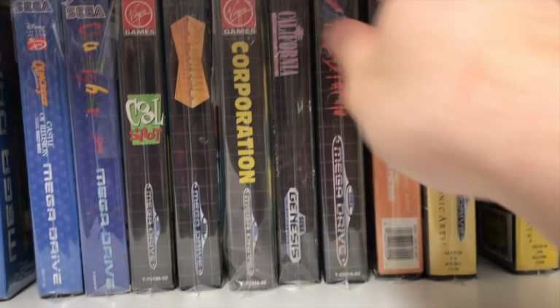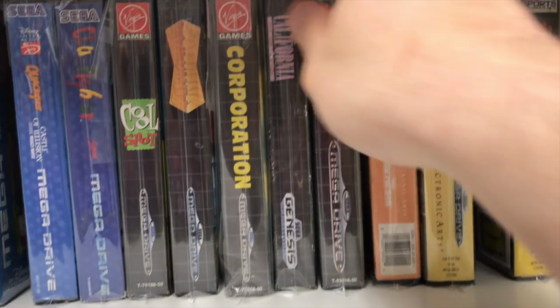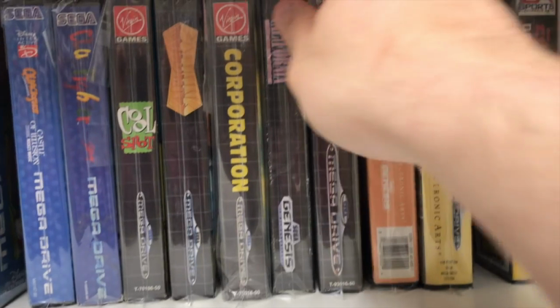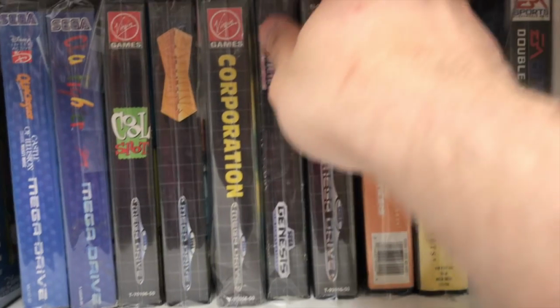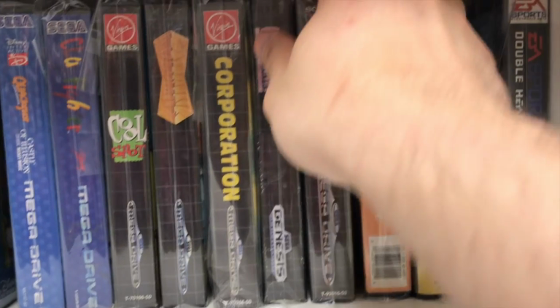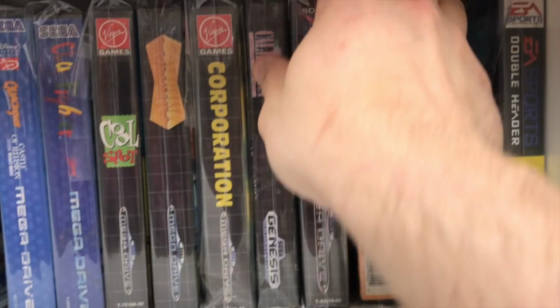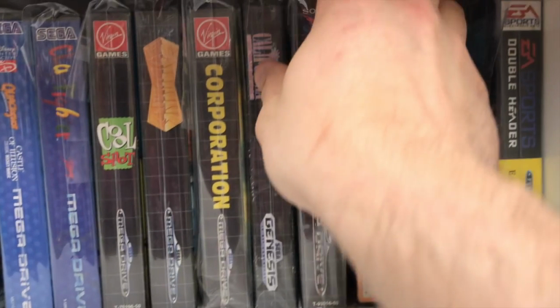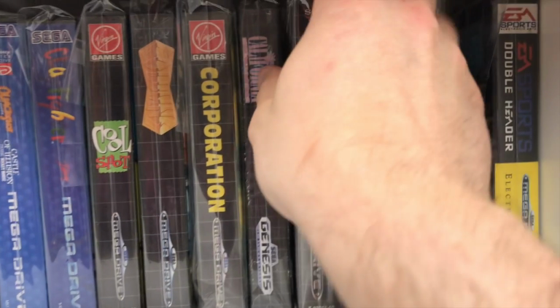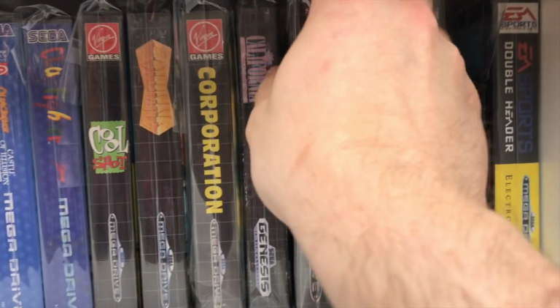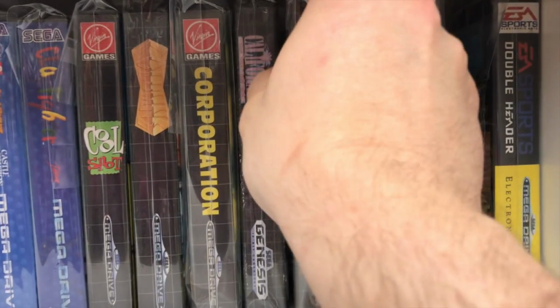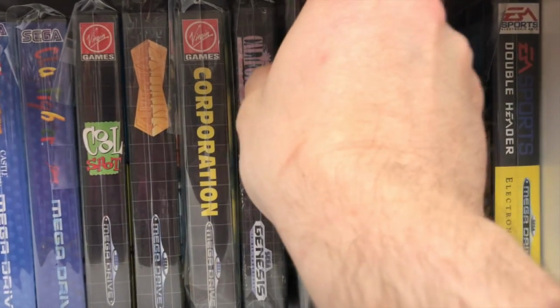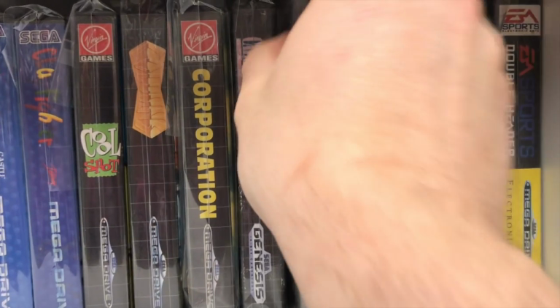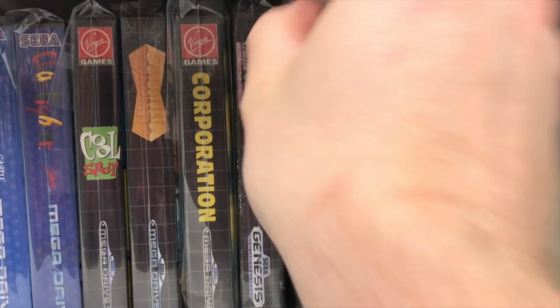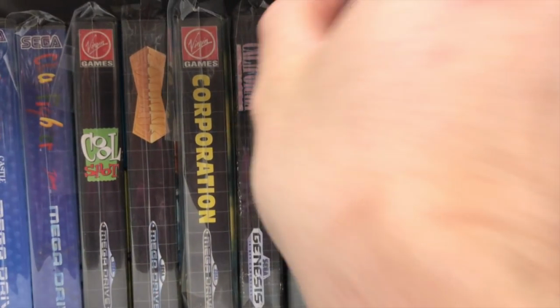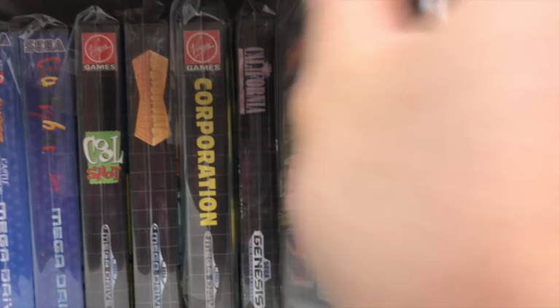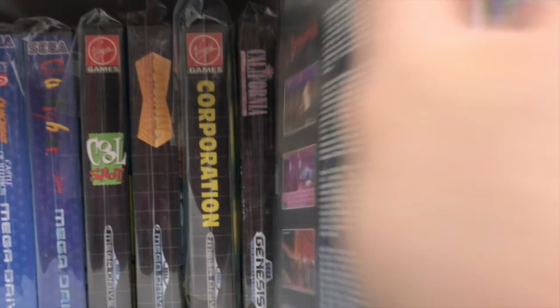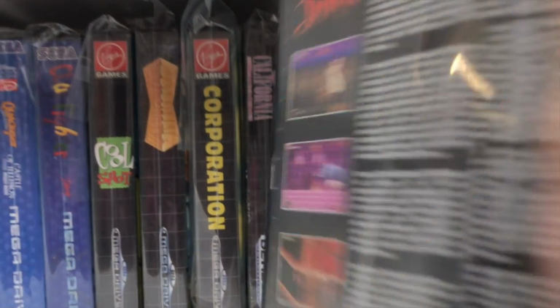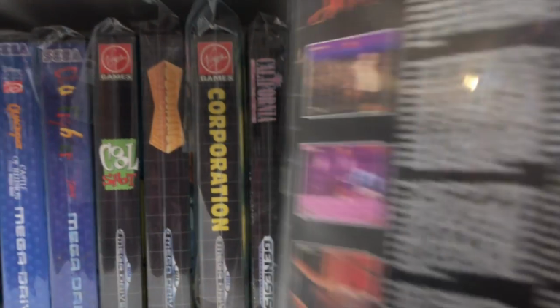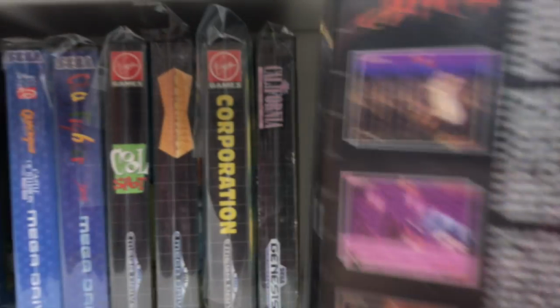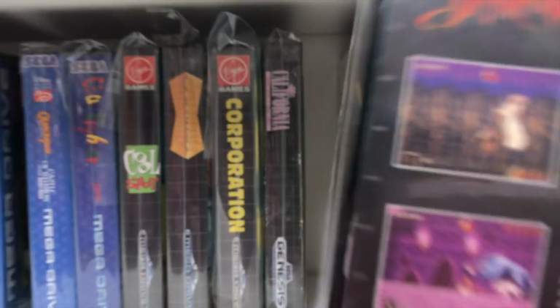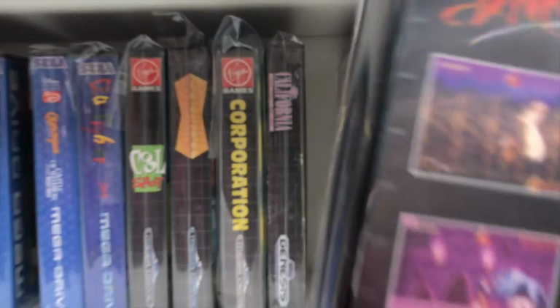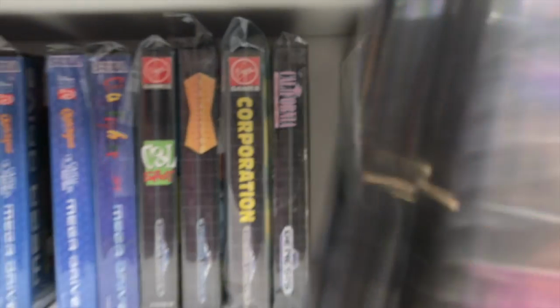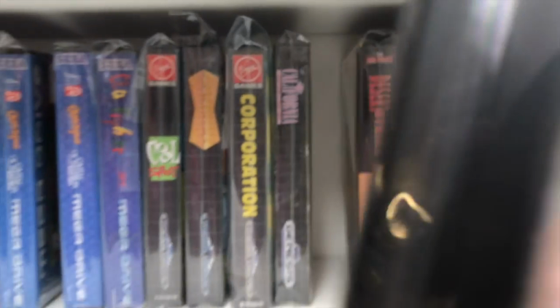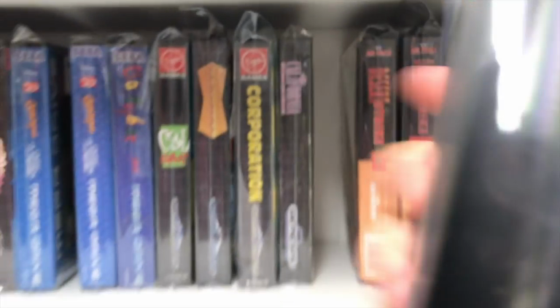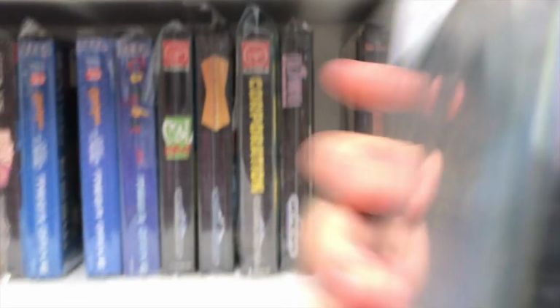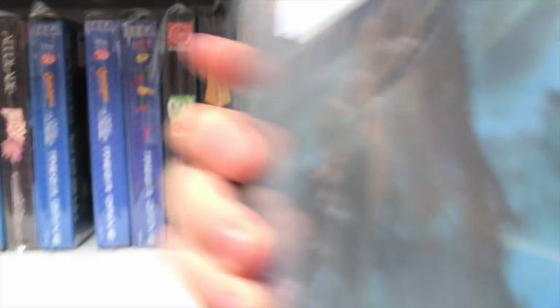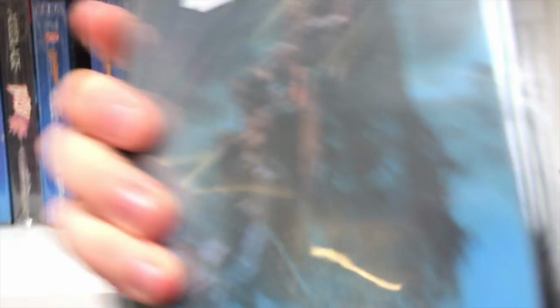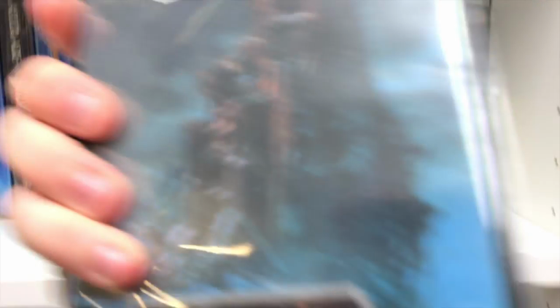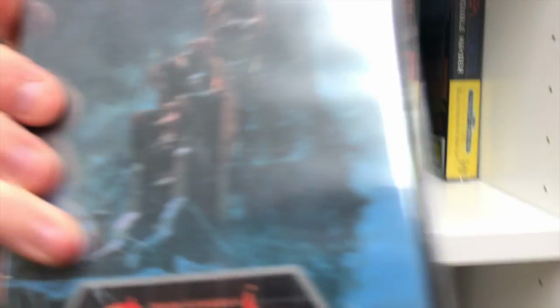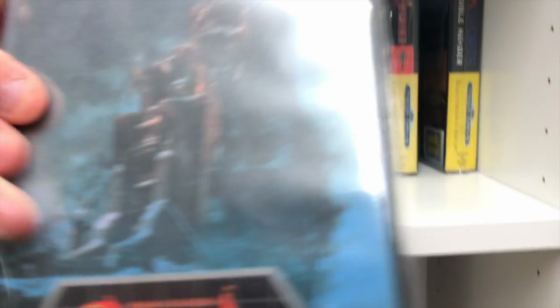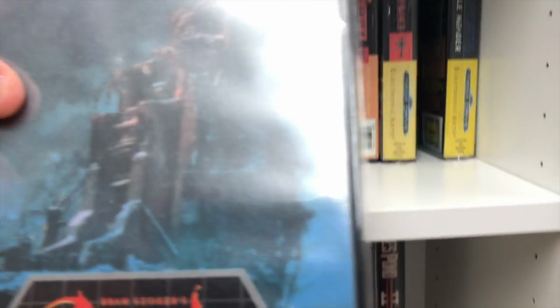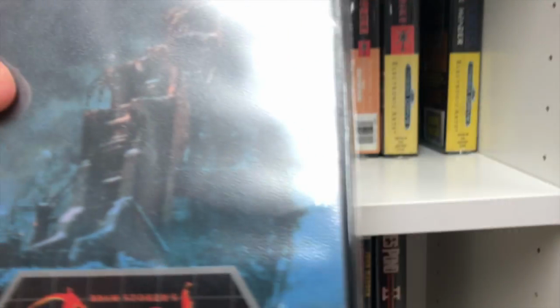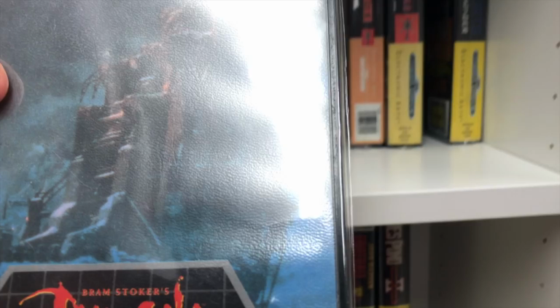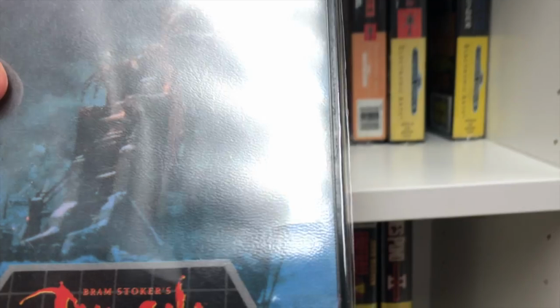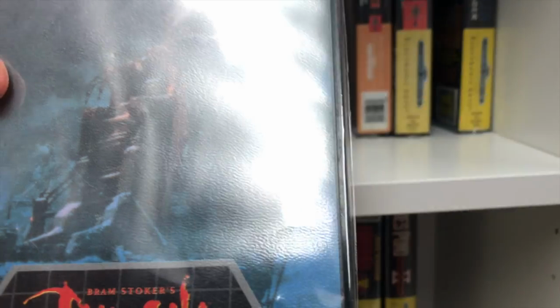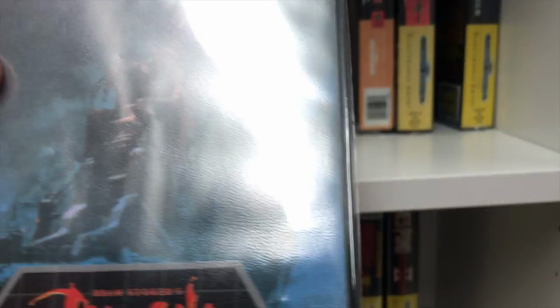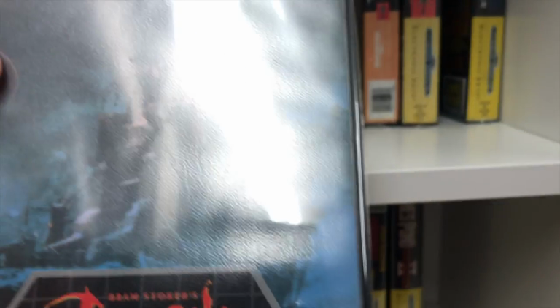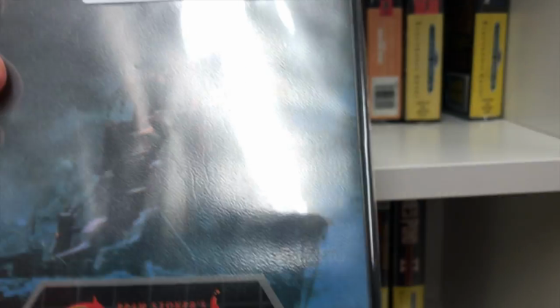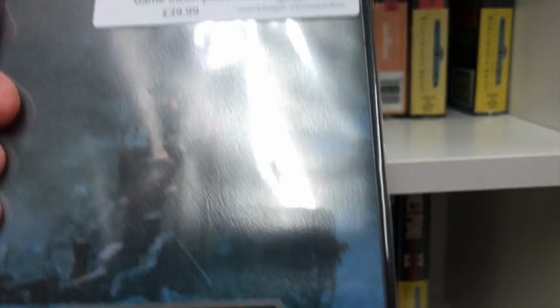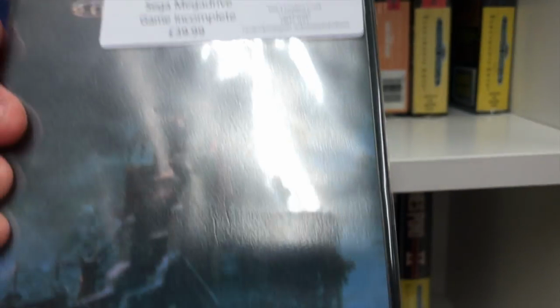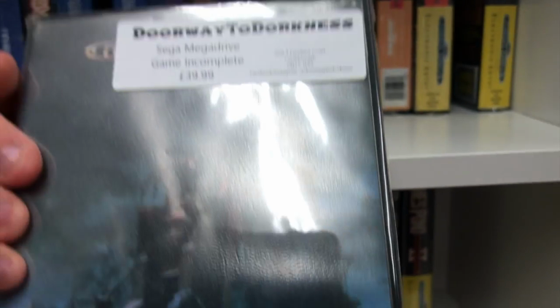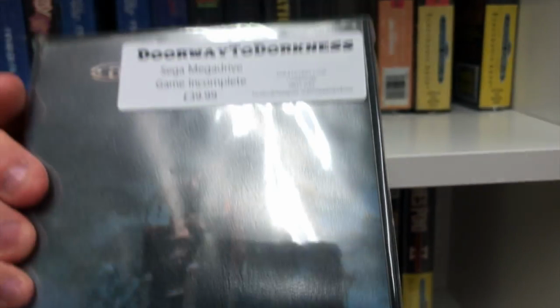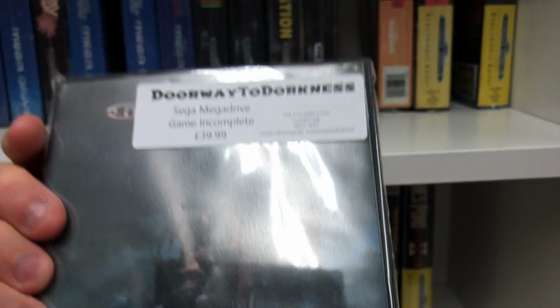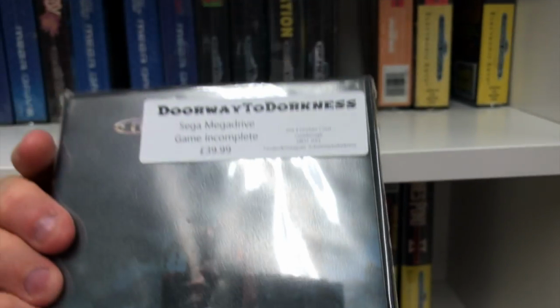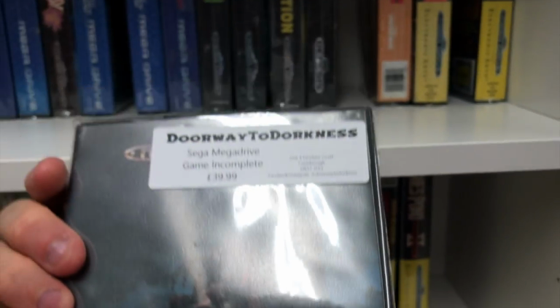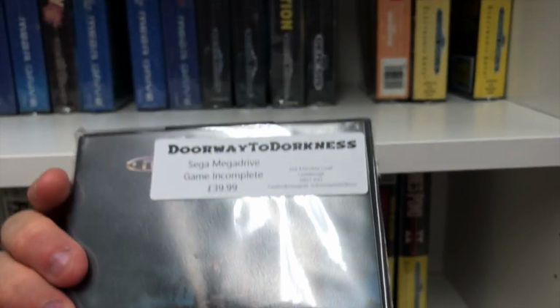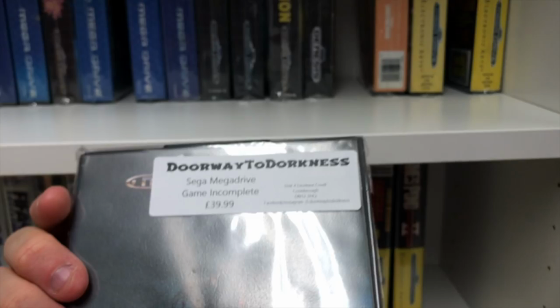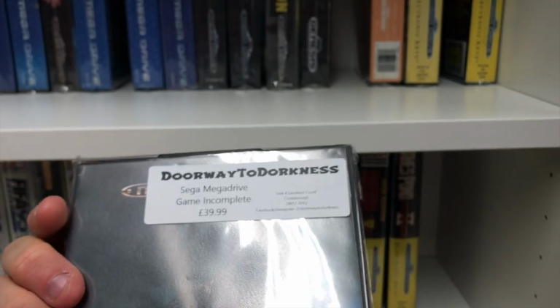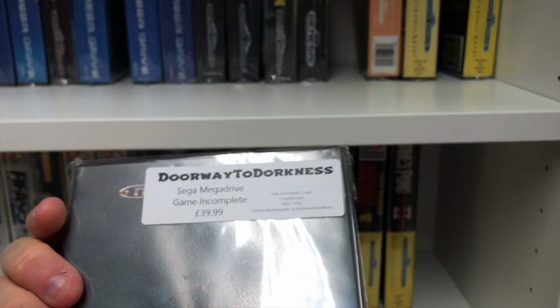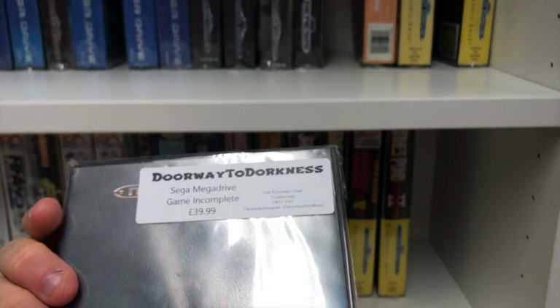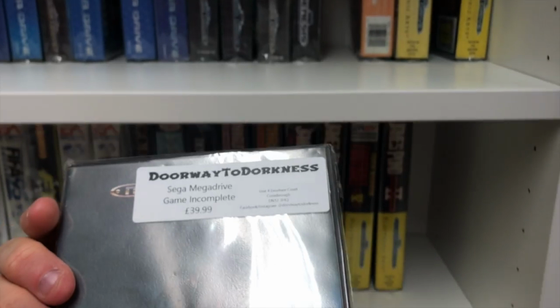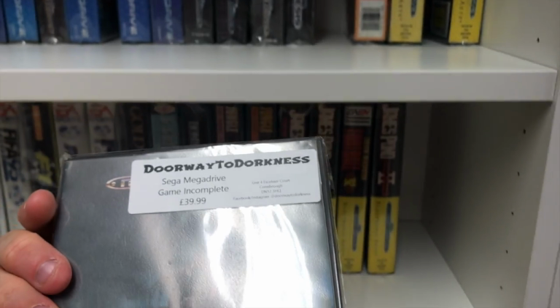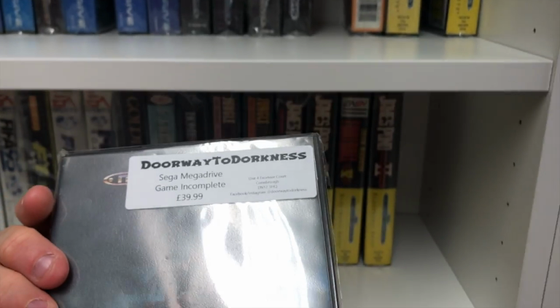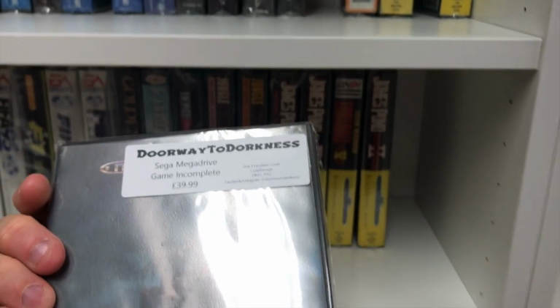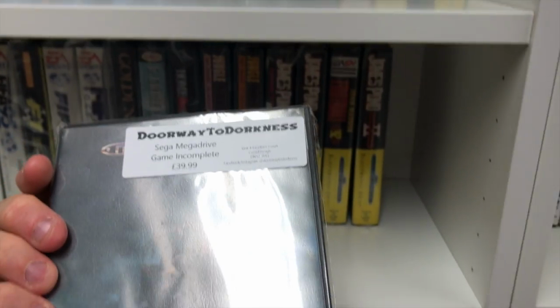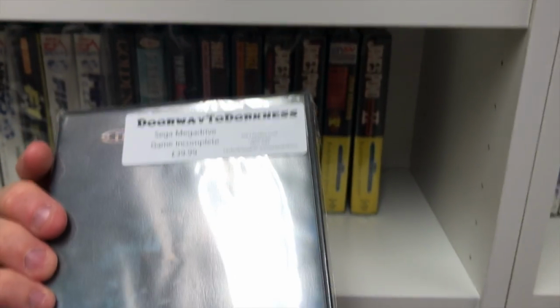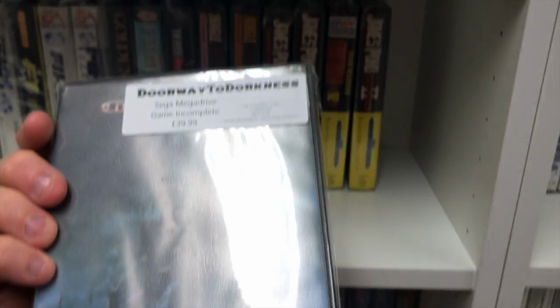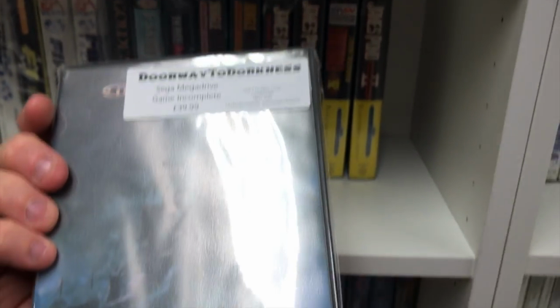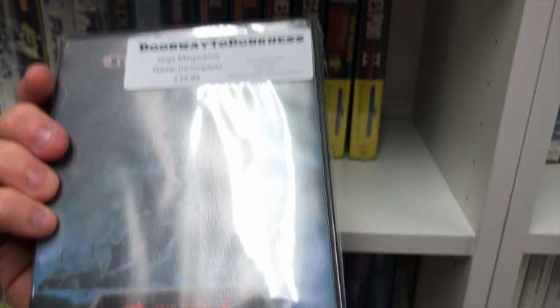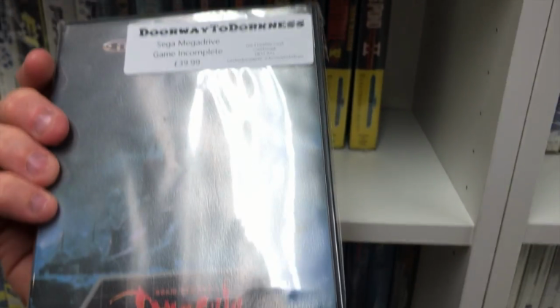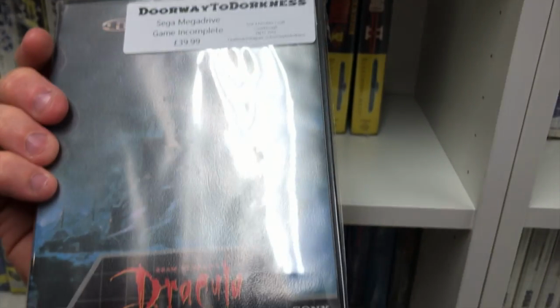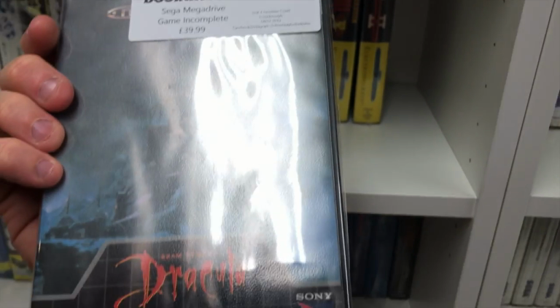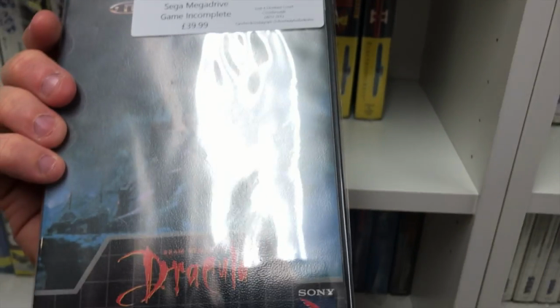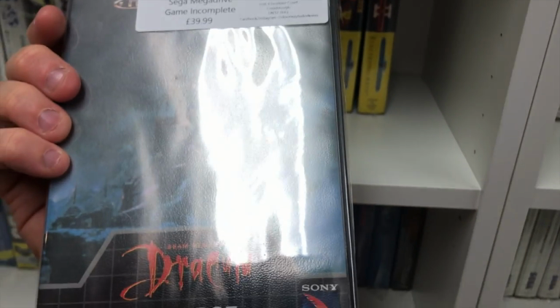Another game I'd love to have on the Mega Drive — Dracula — but again unfortunately it was incomplete. I'll keep searching for that one.